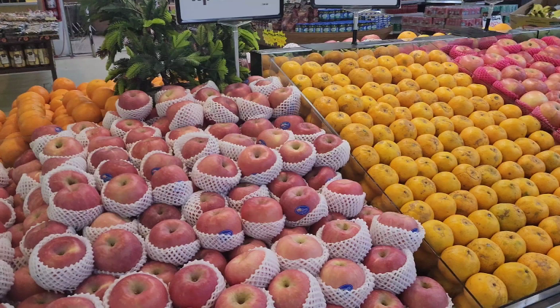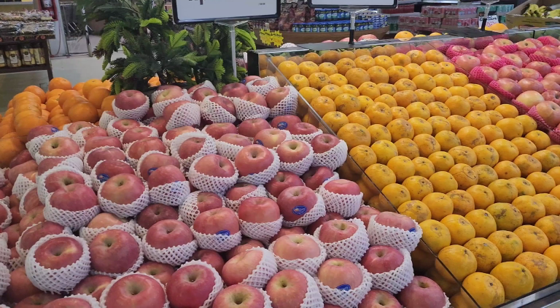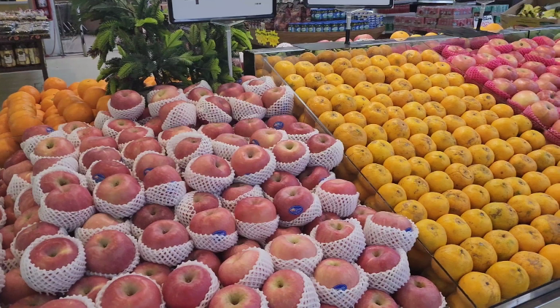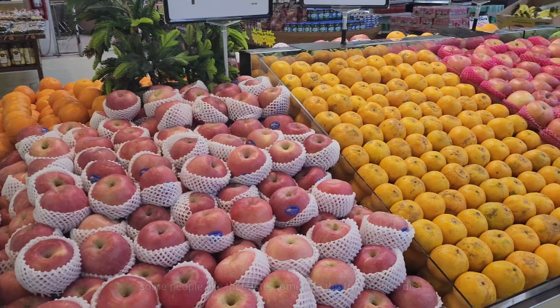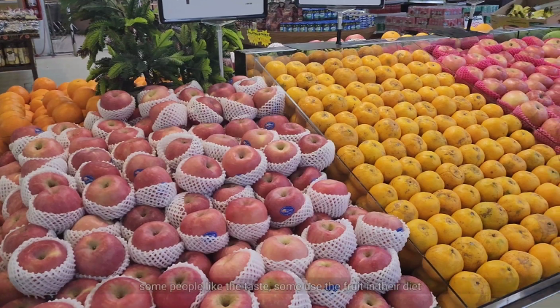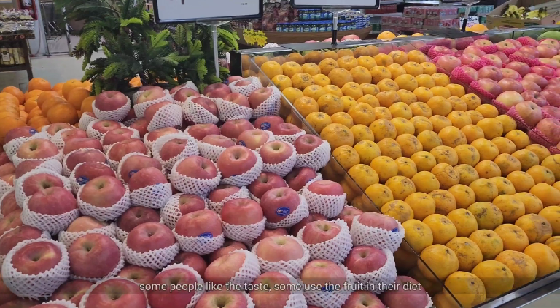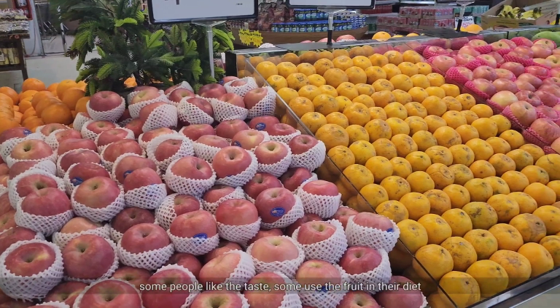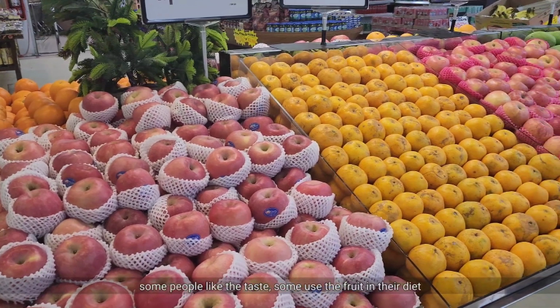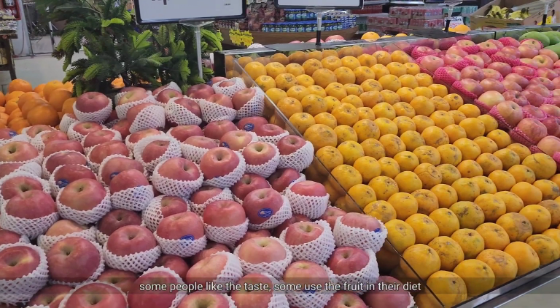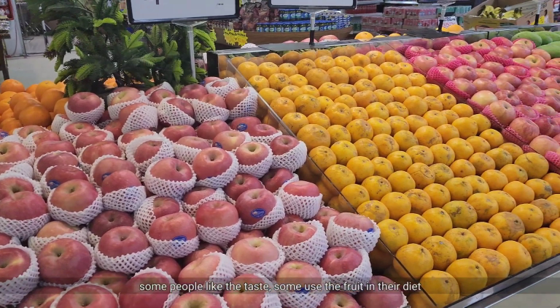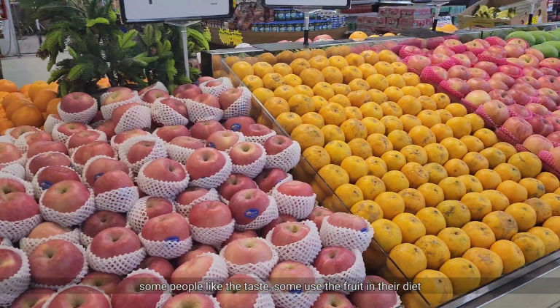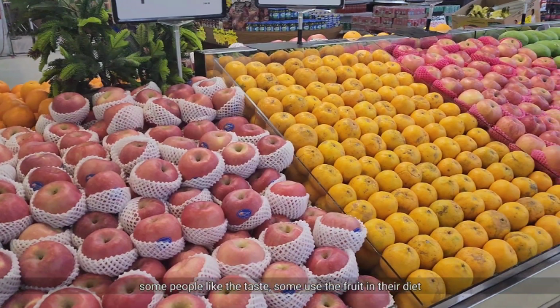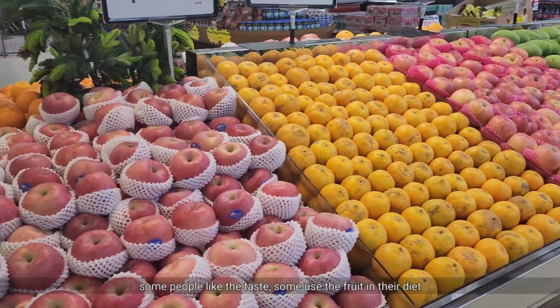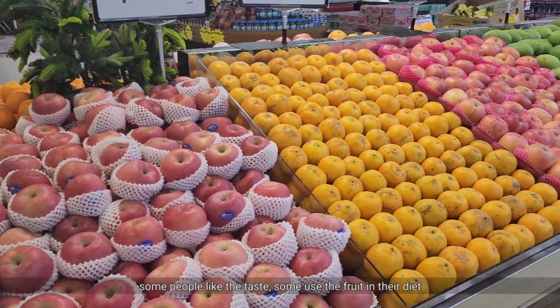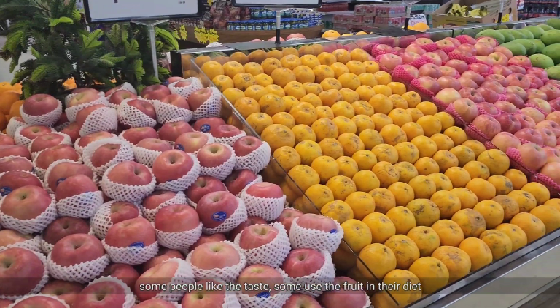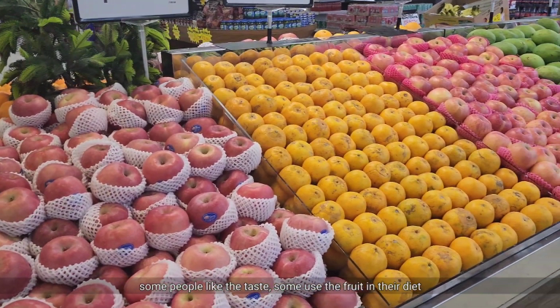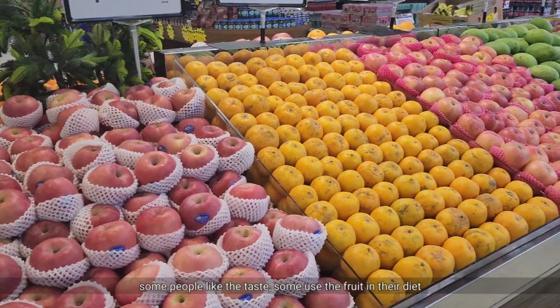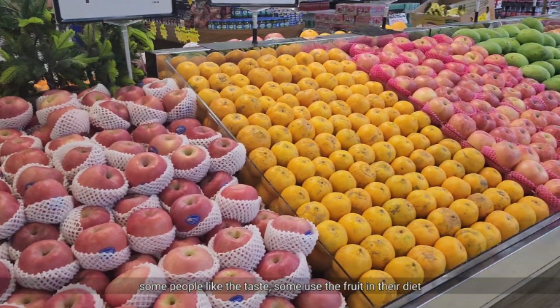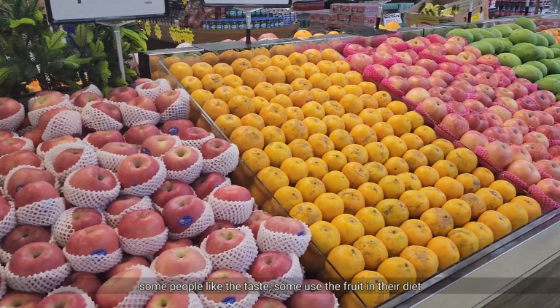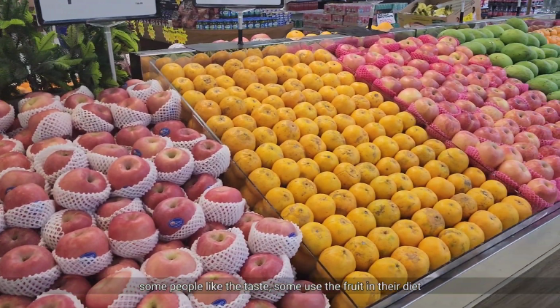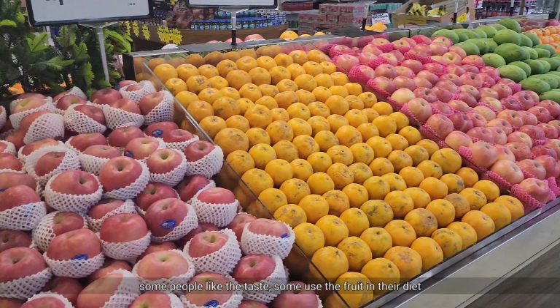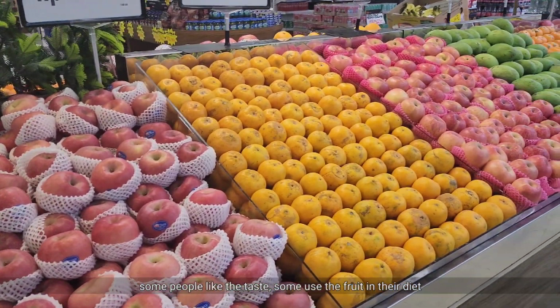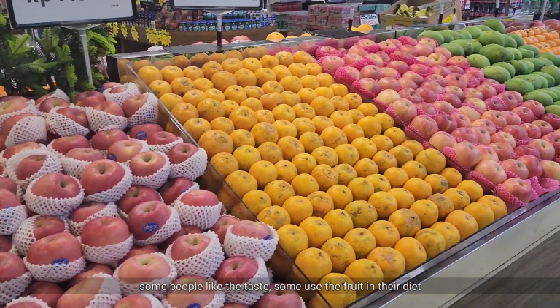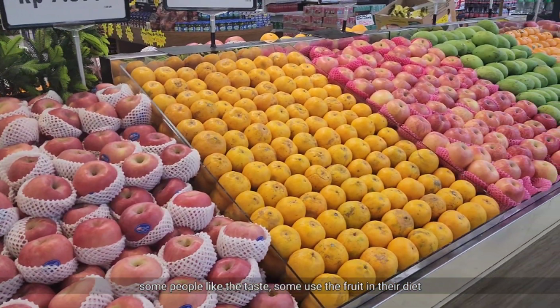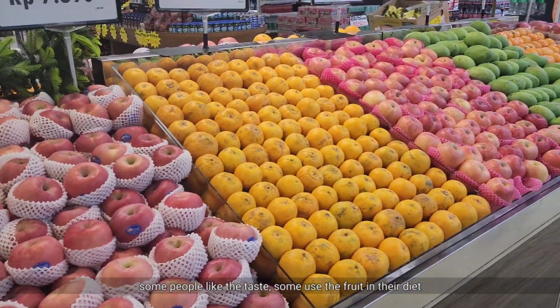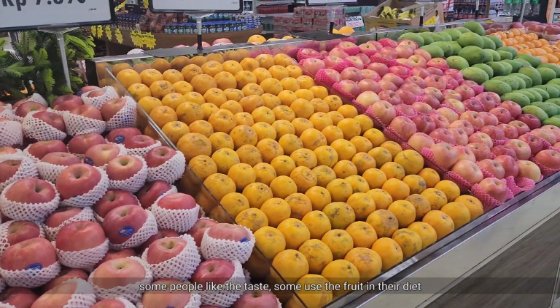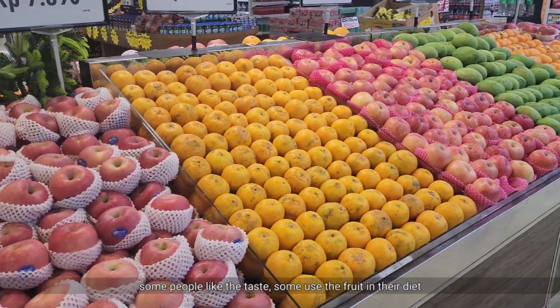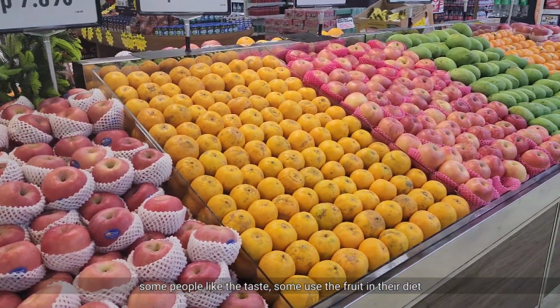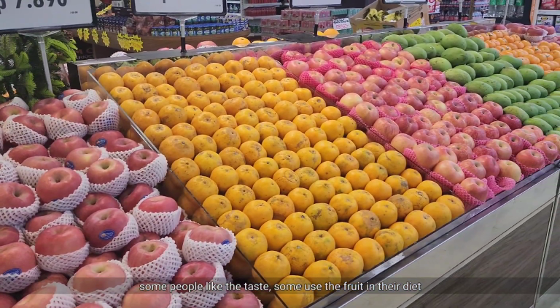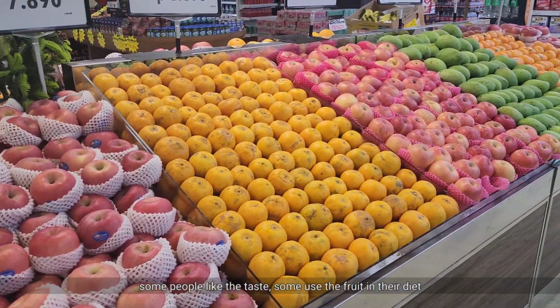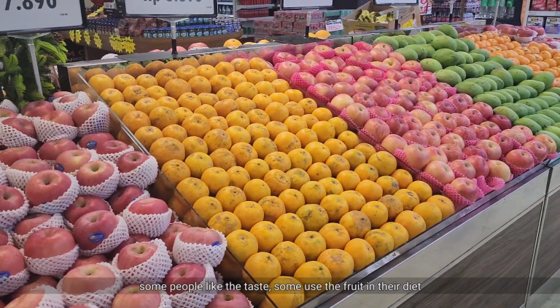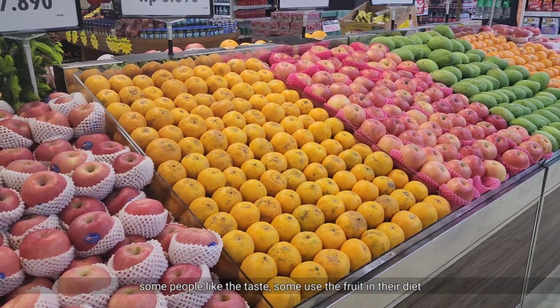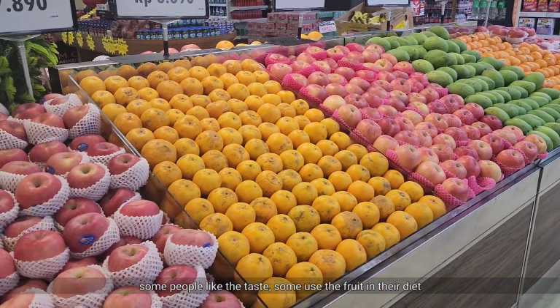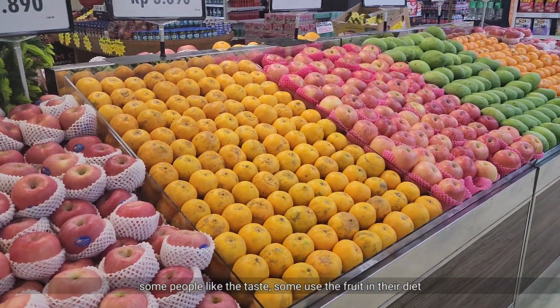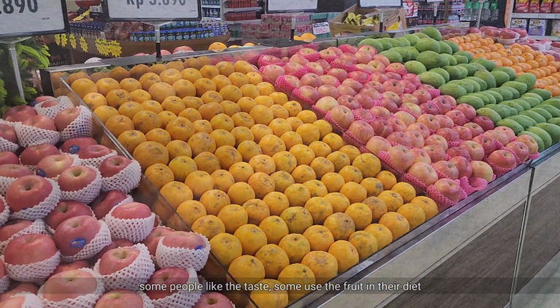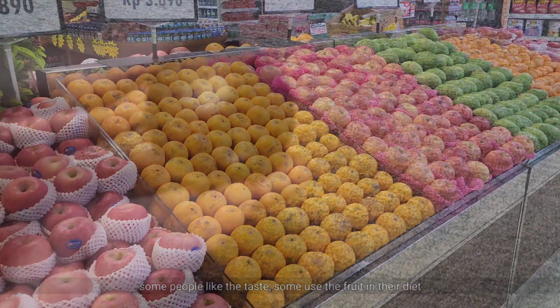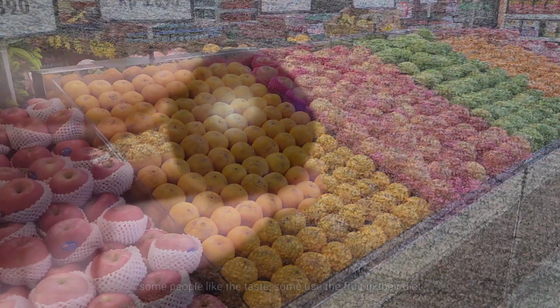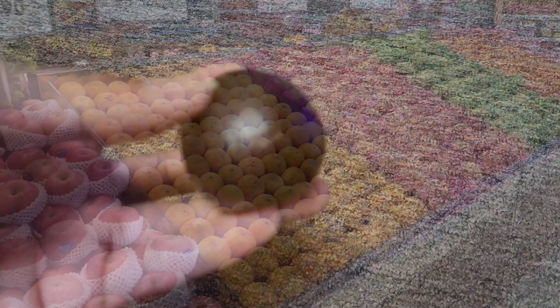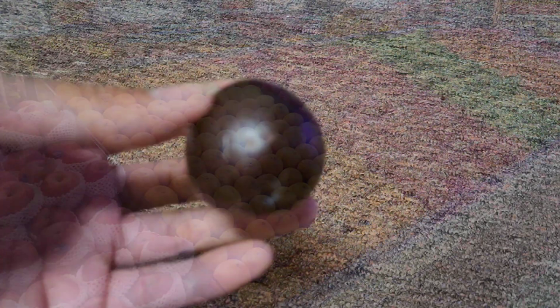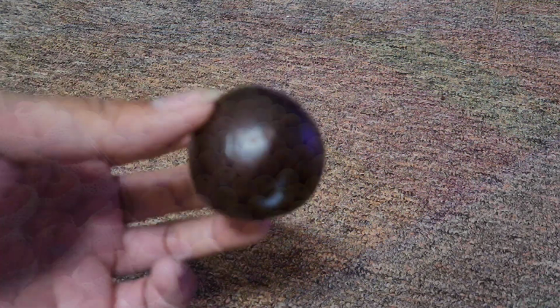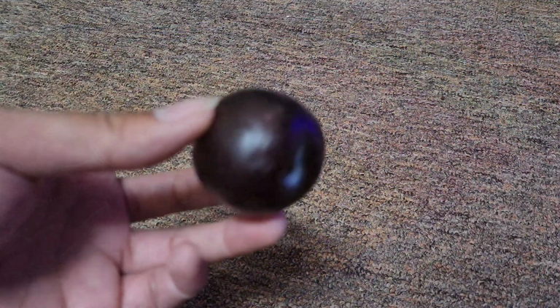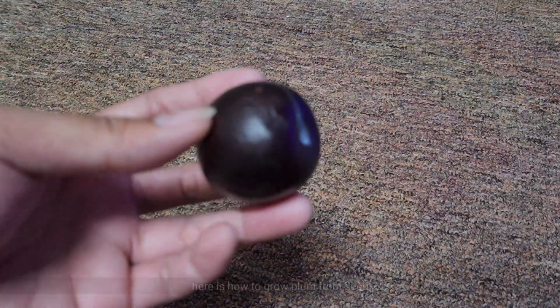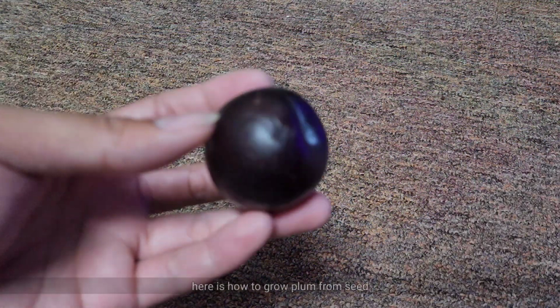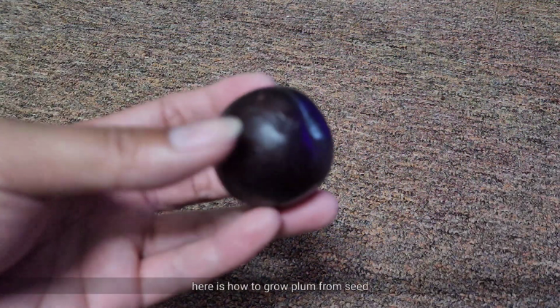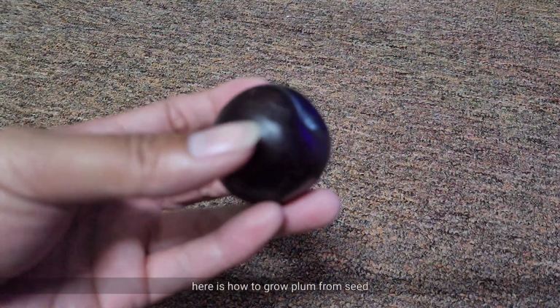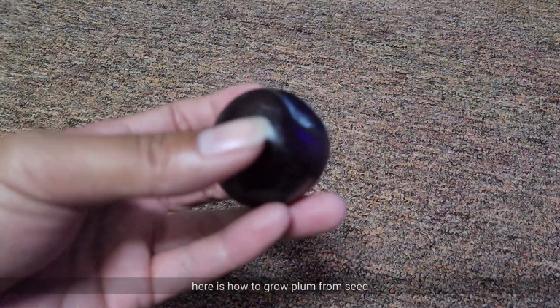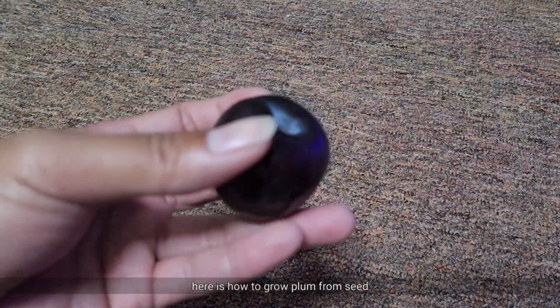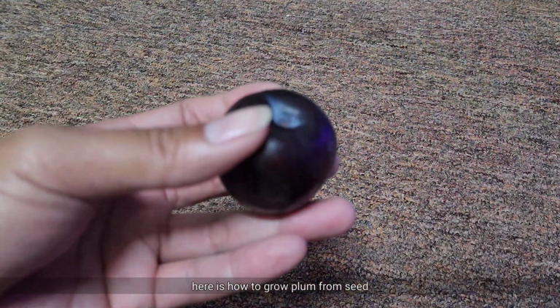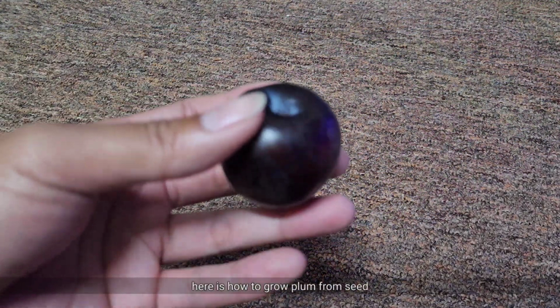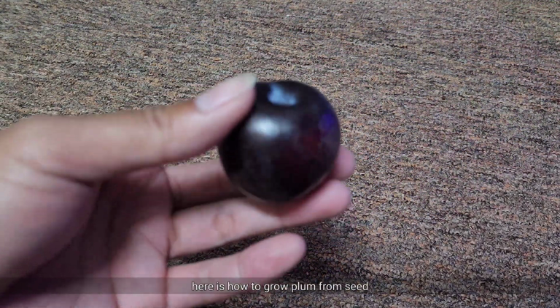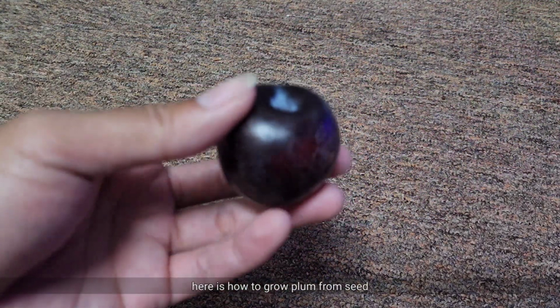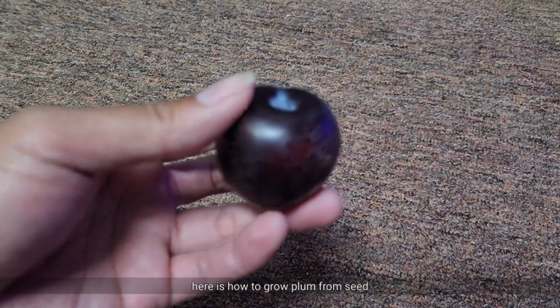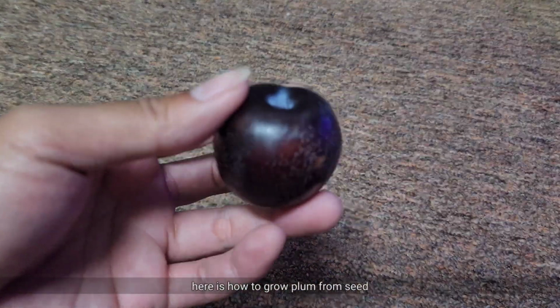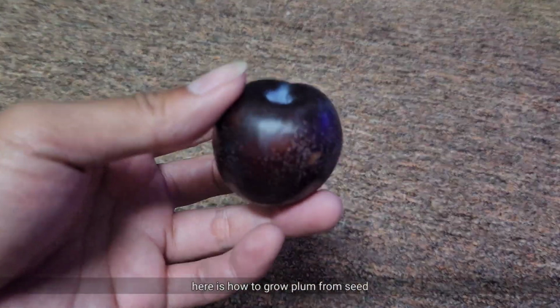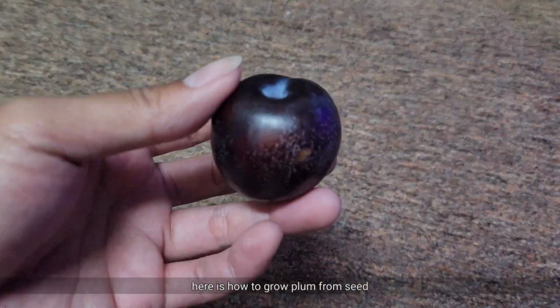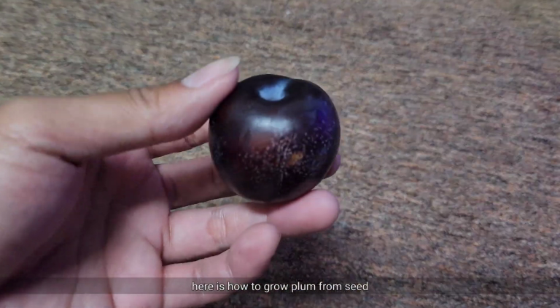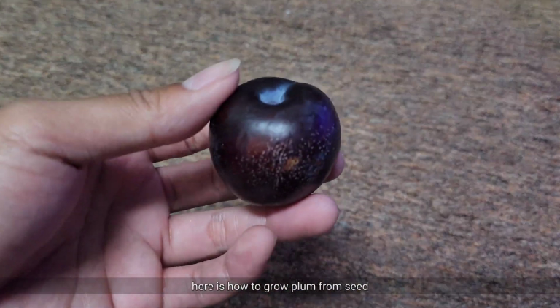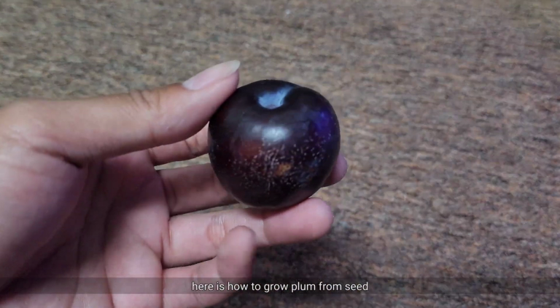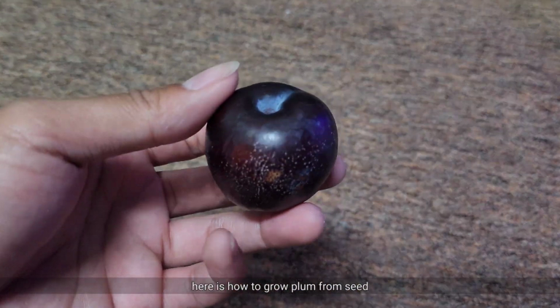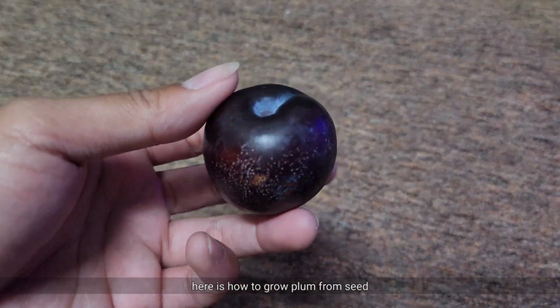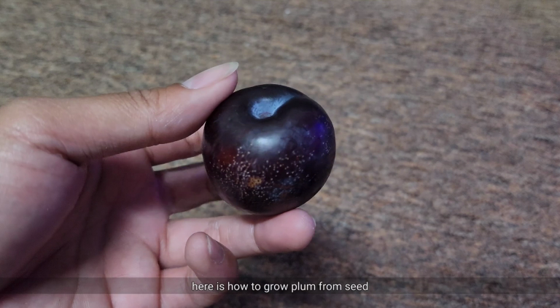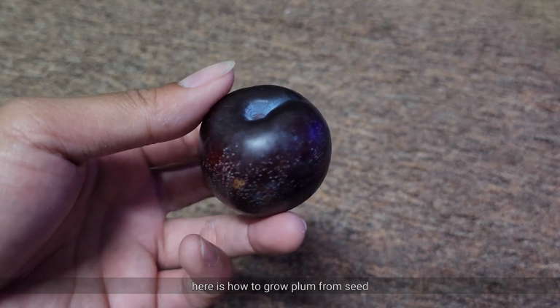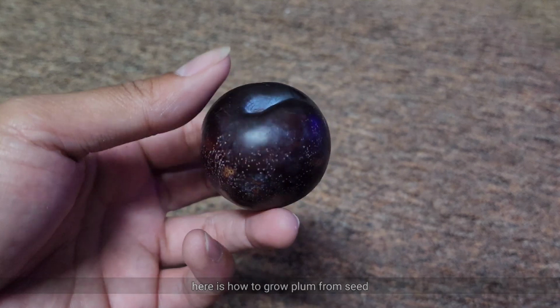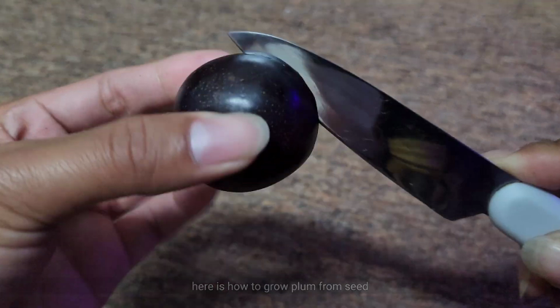Some people like the taste, some use the fruit in their diet. Here is how to grow plum from seed.